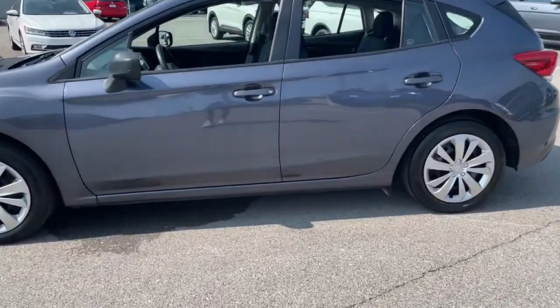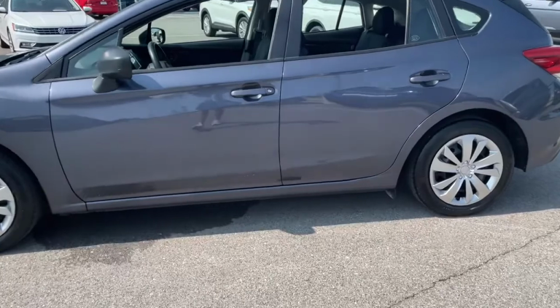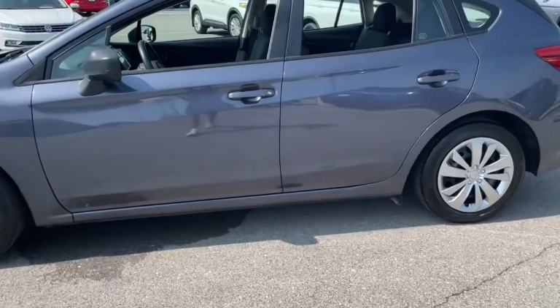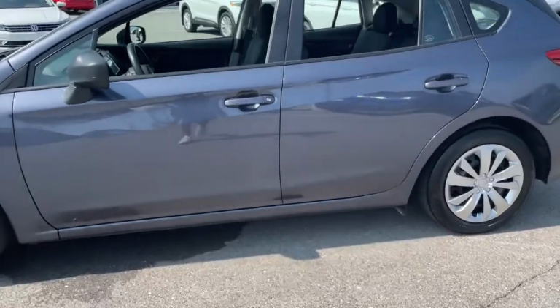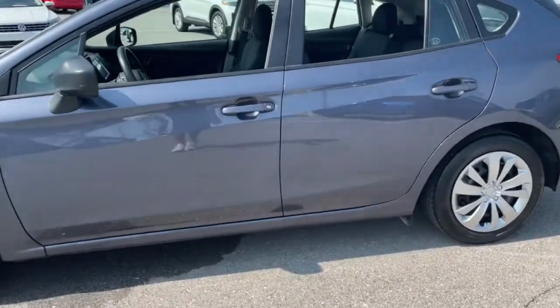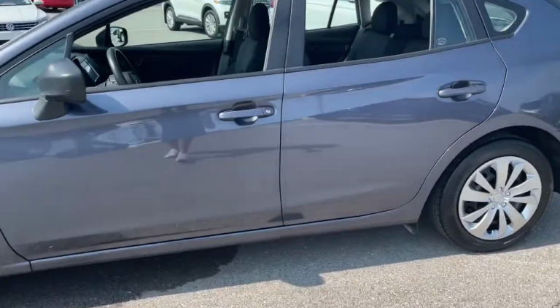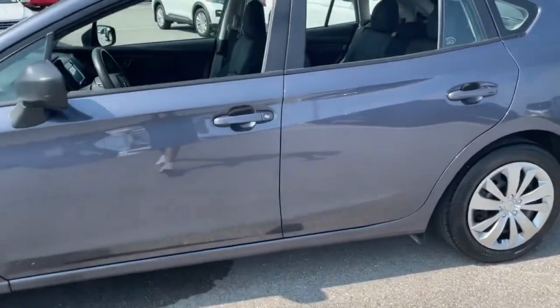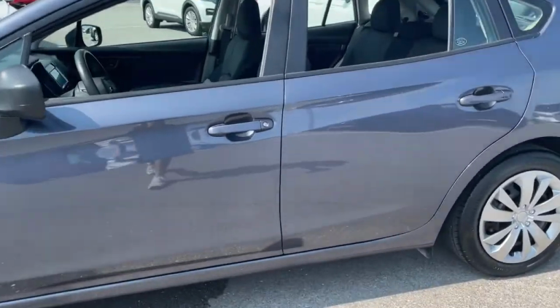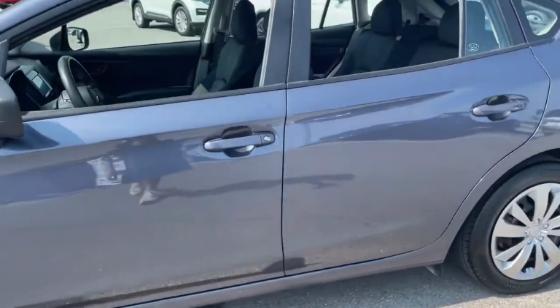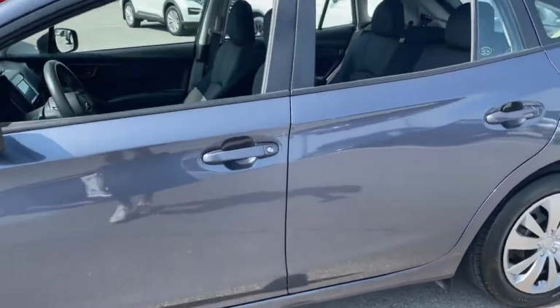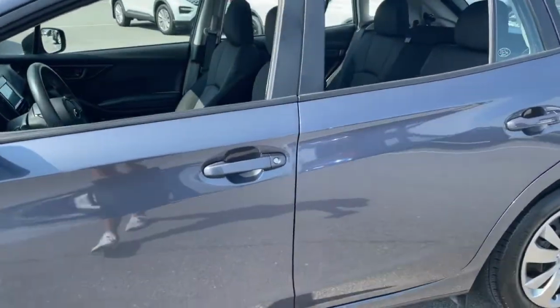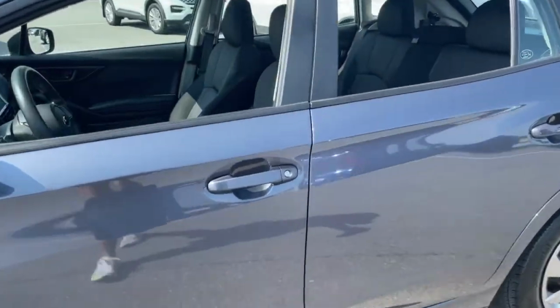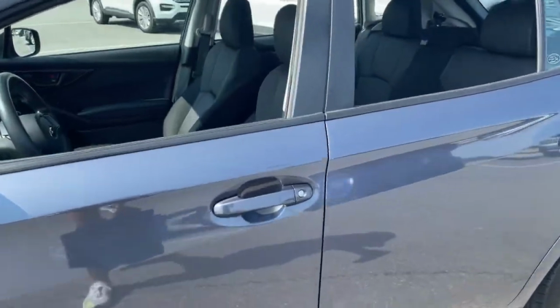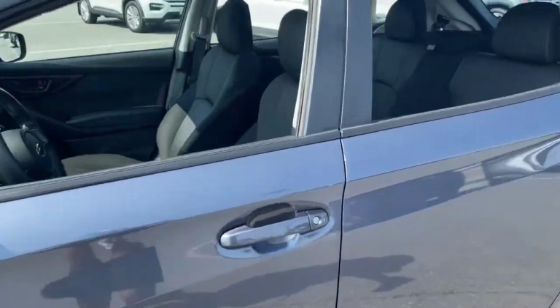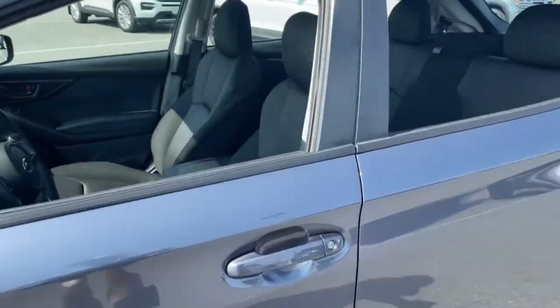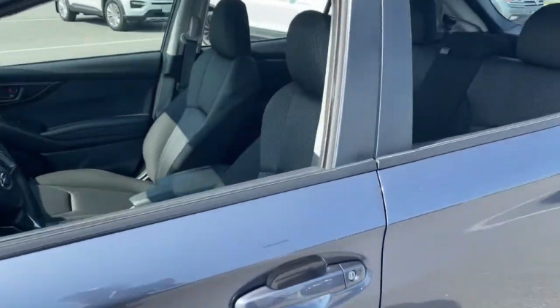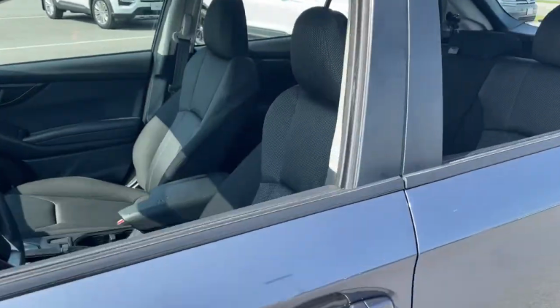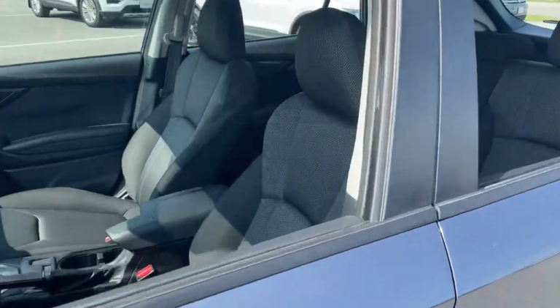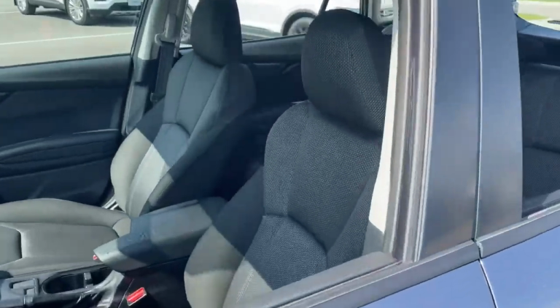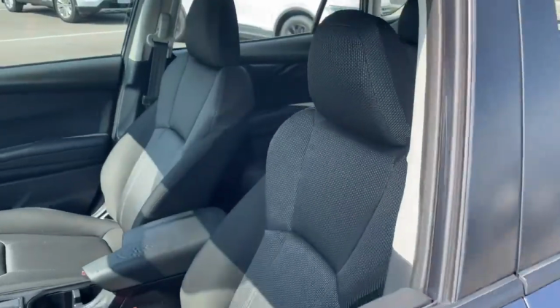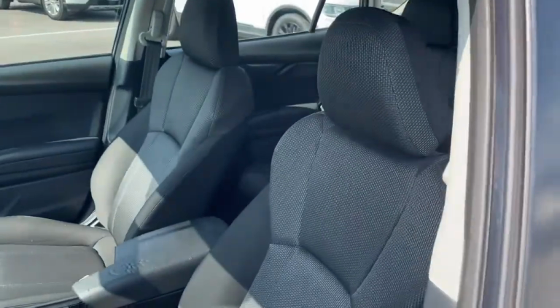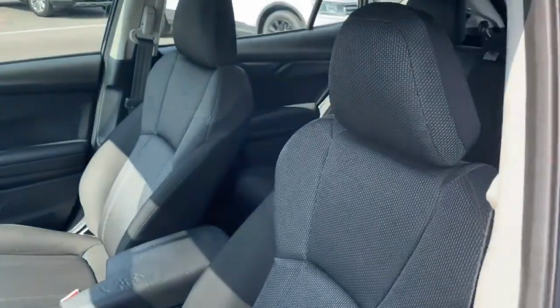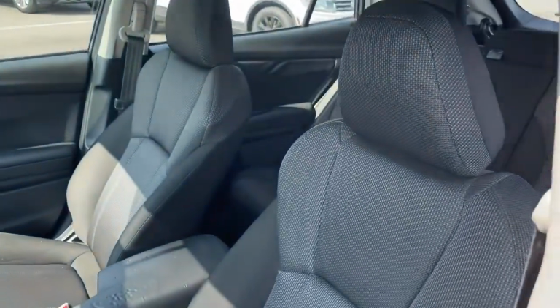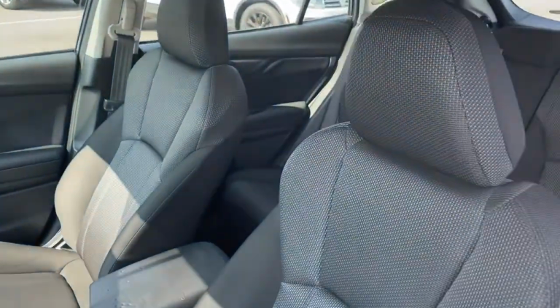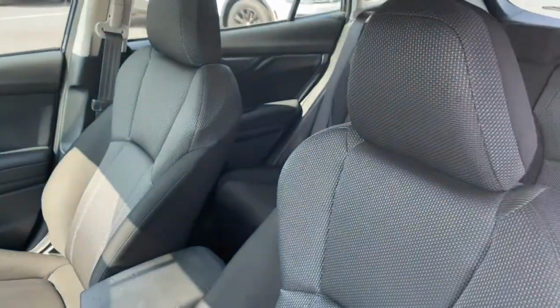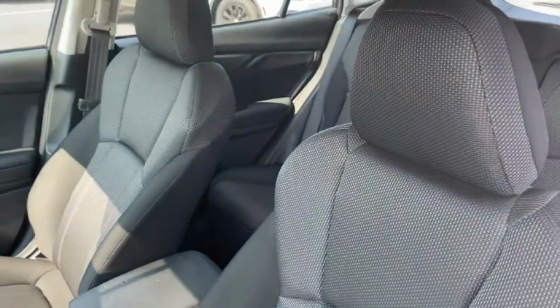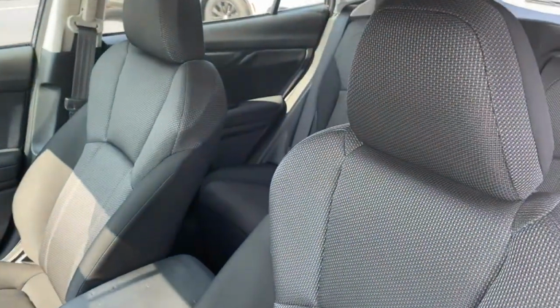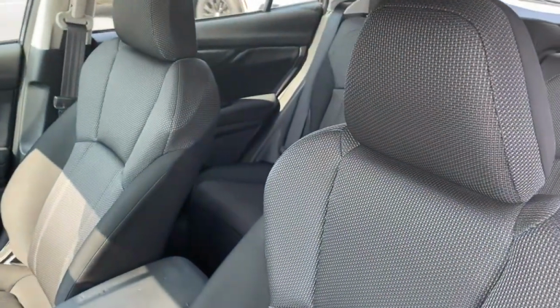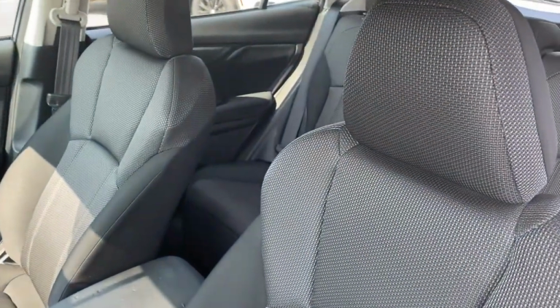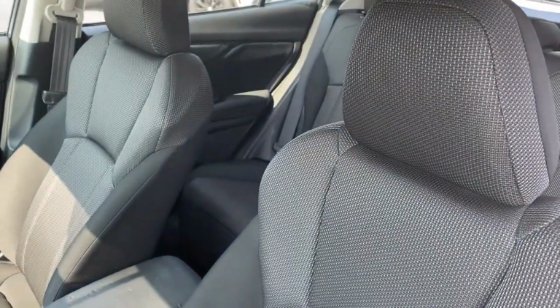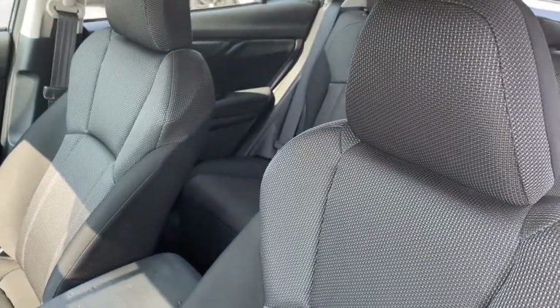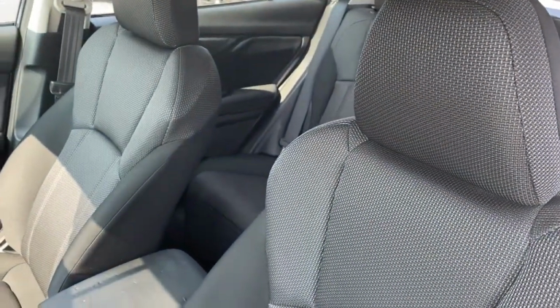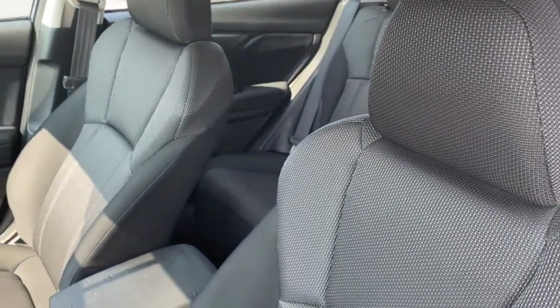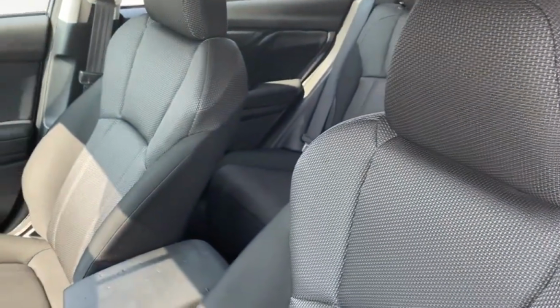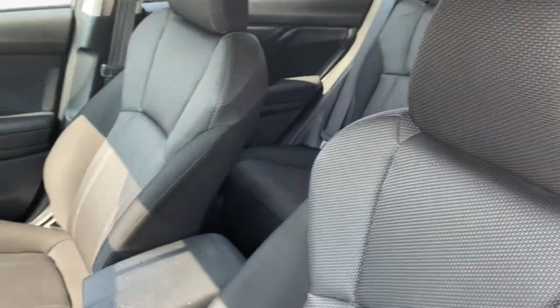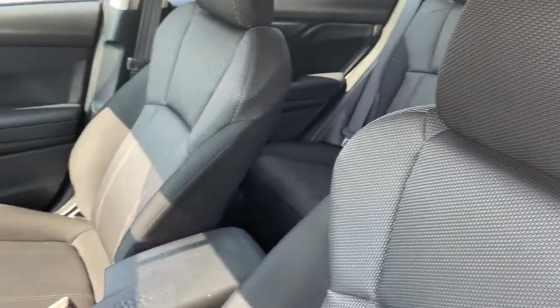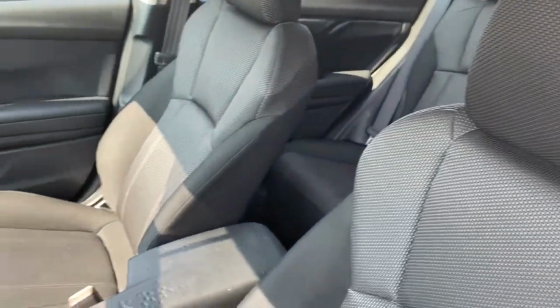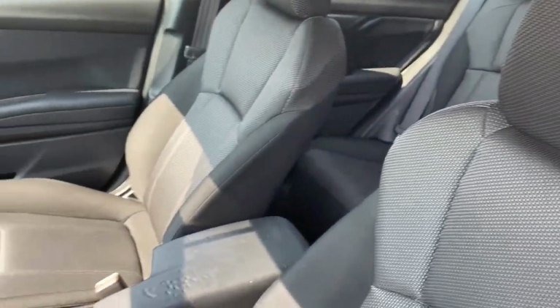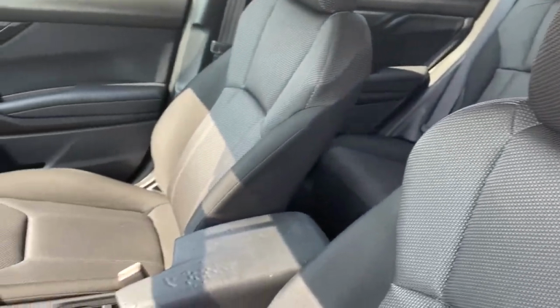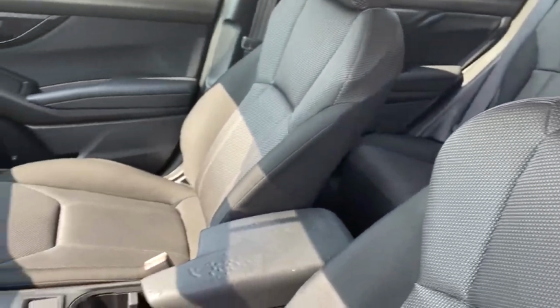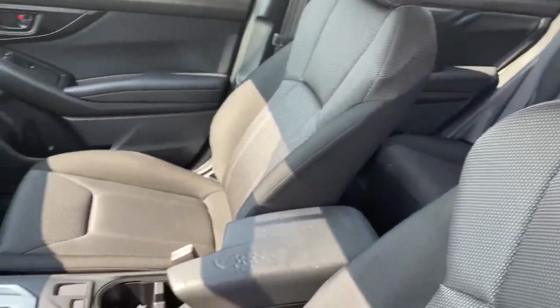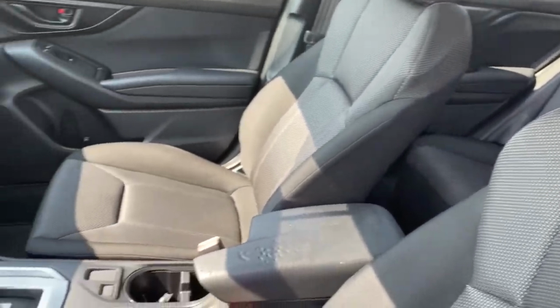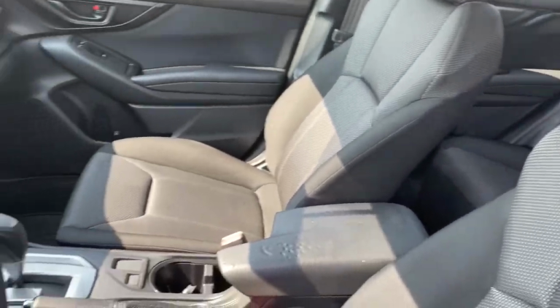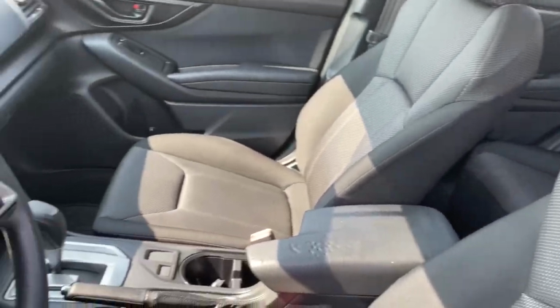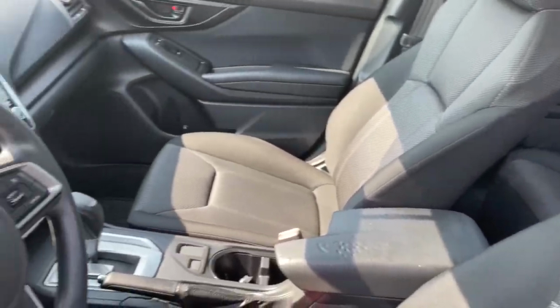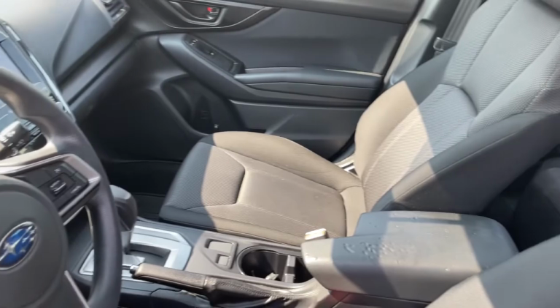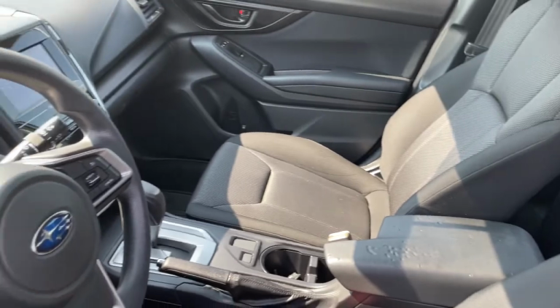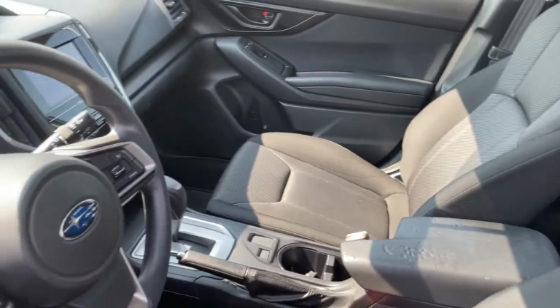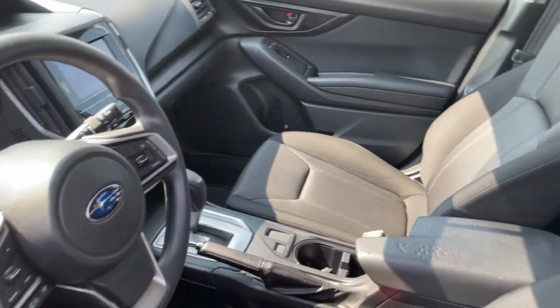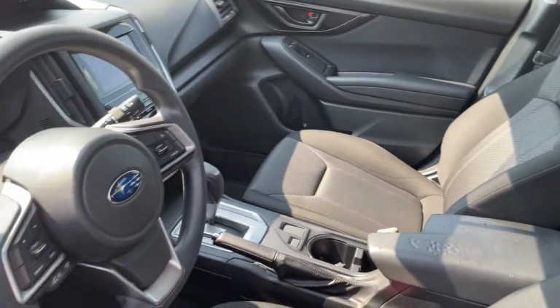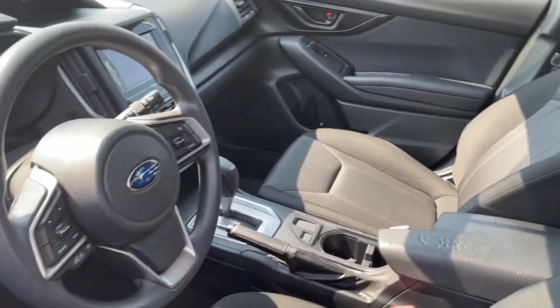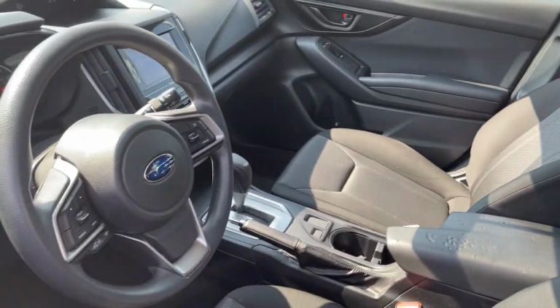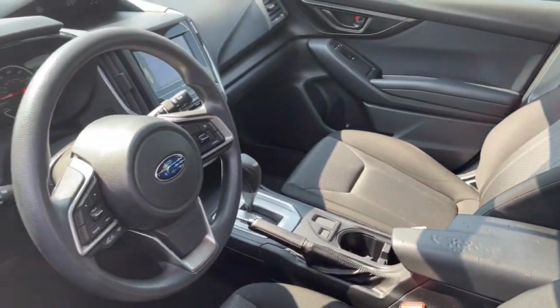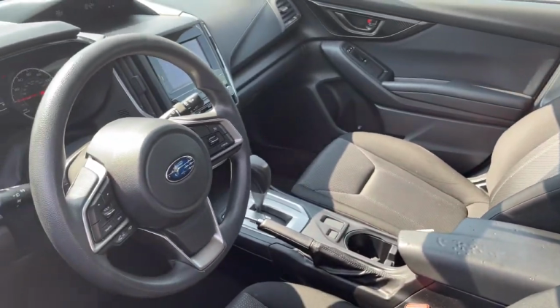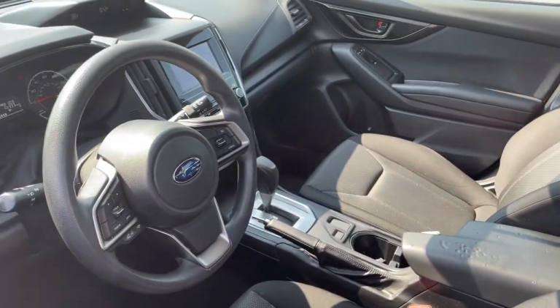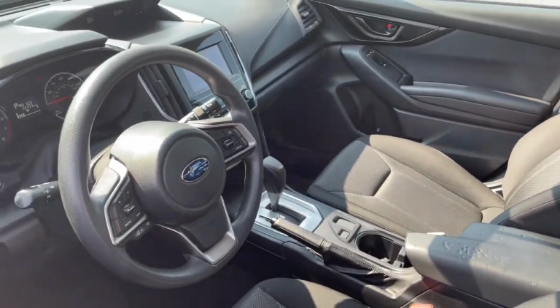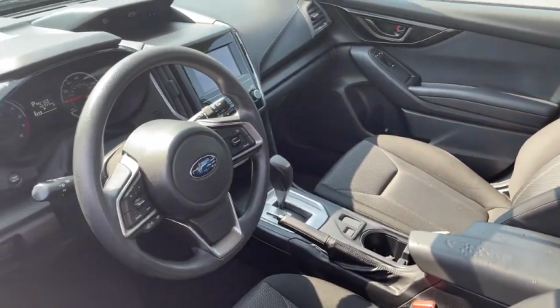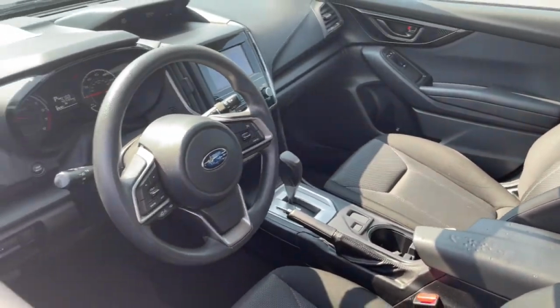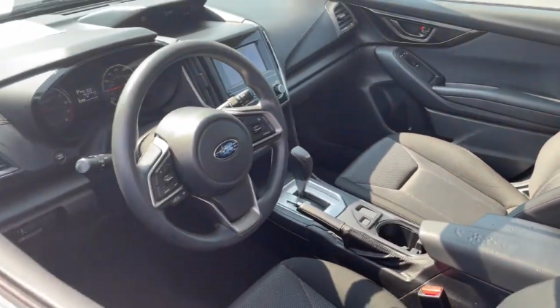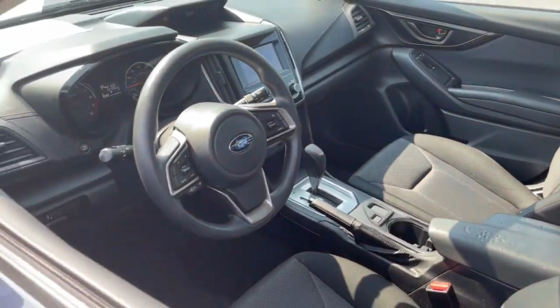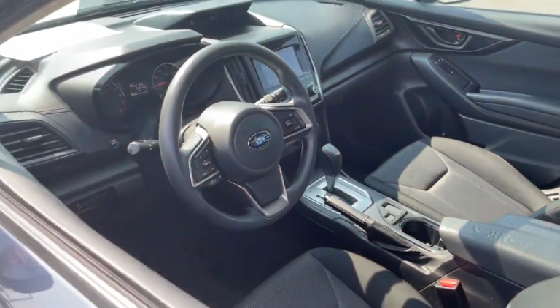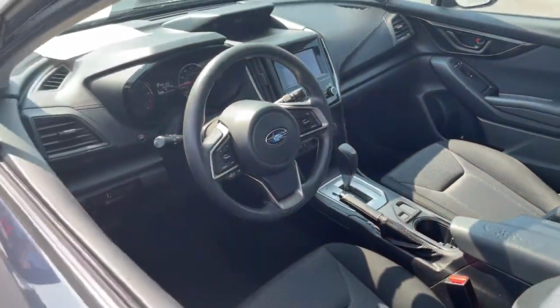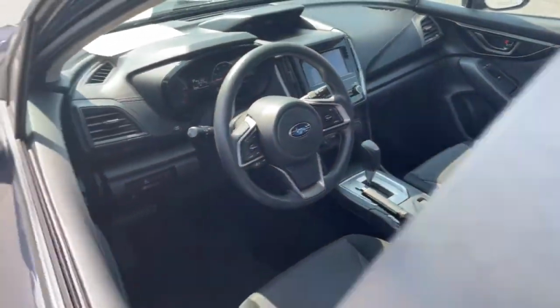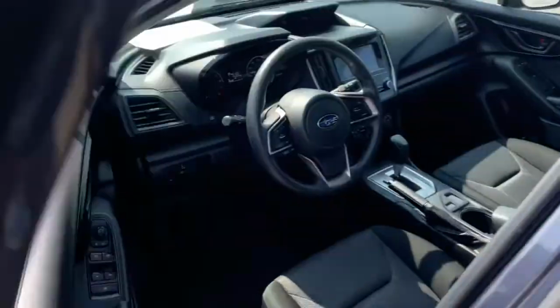Don't miss the opportunity to drive away in this sleek Impreza. Our team will give you an outstanding road test experience. Stop in today.